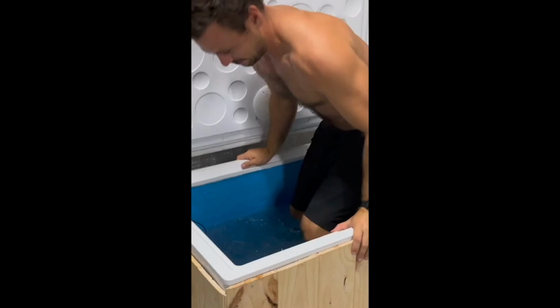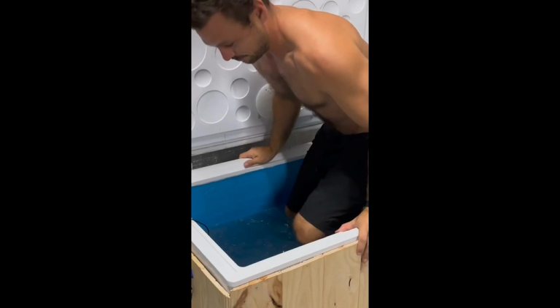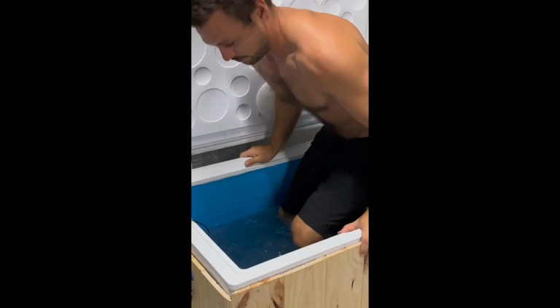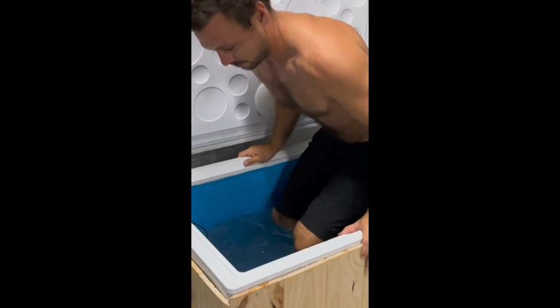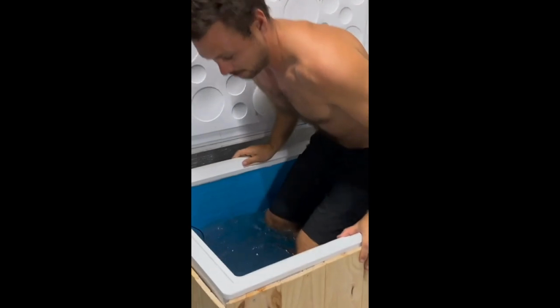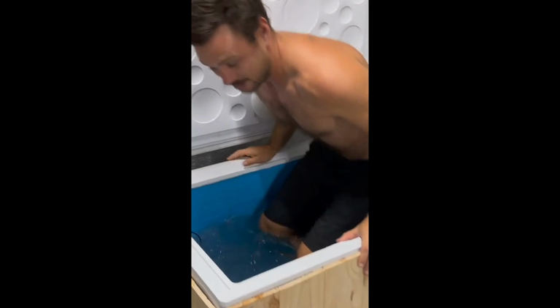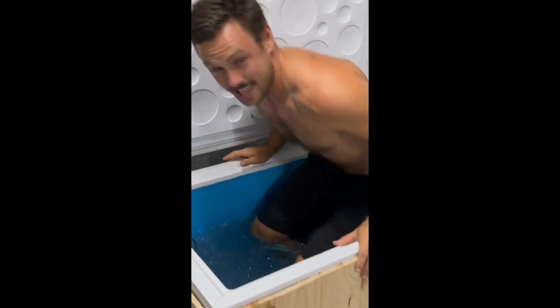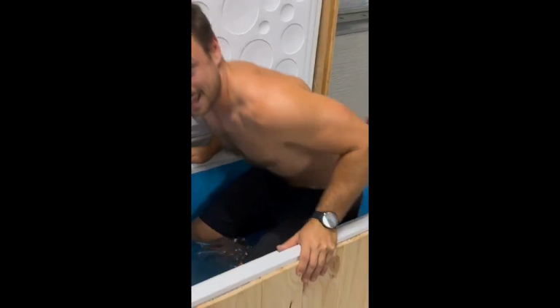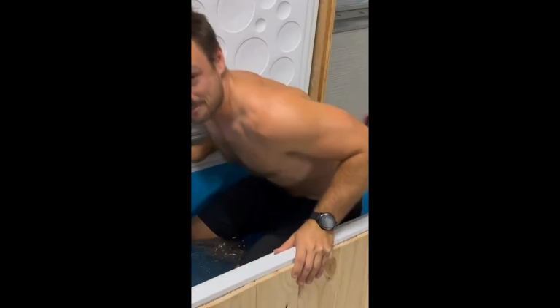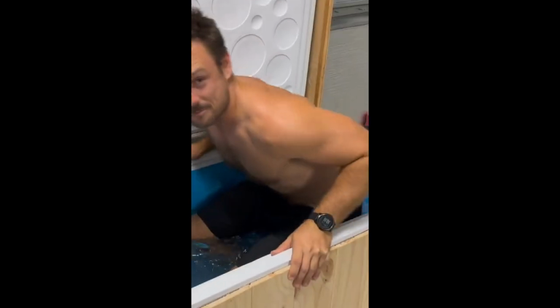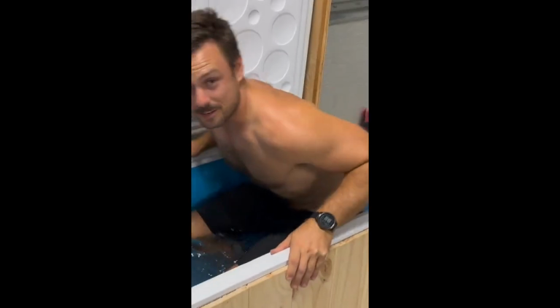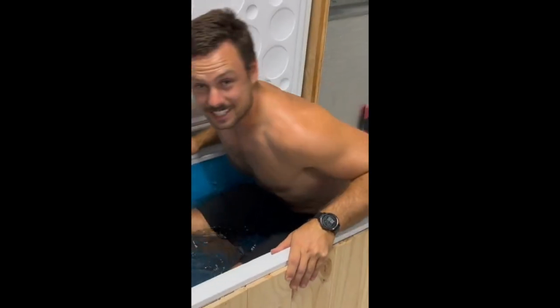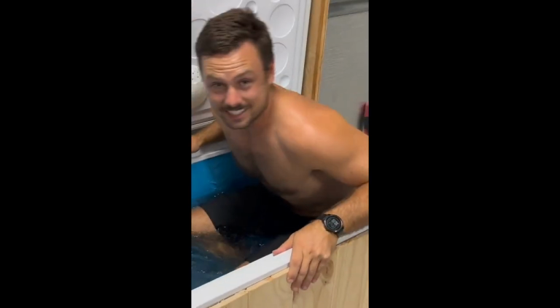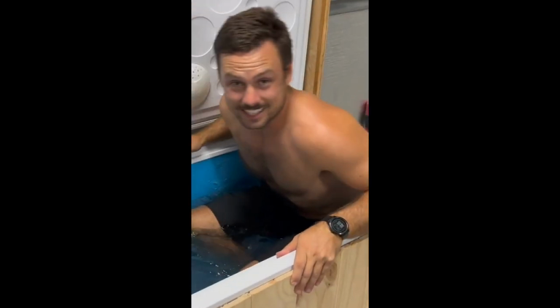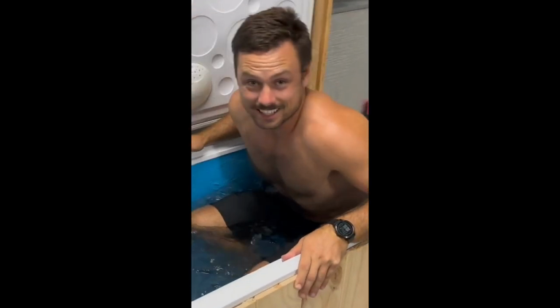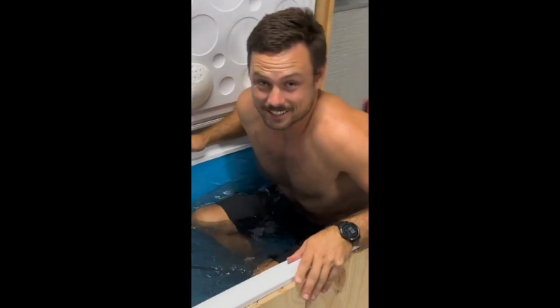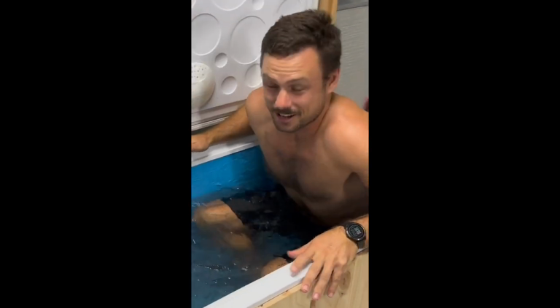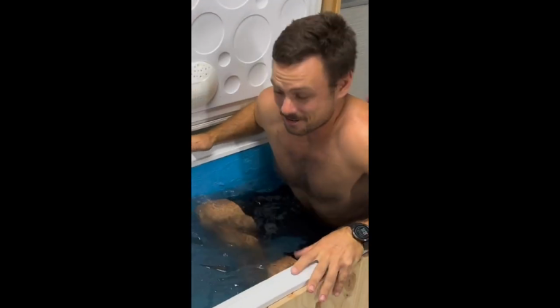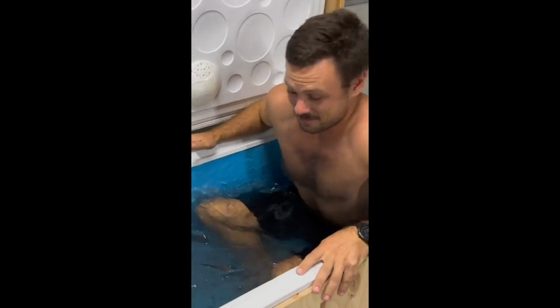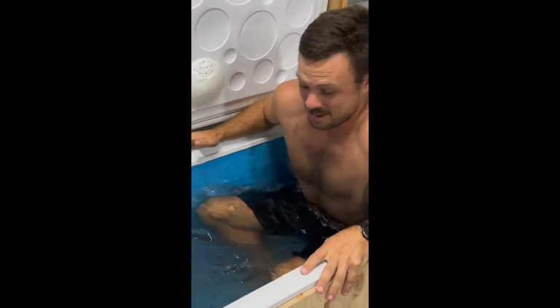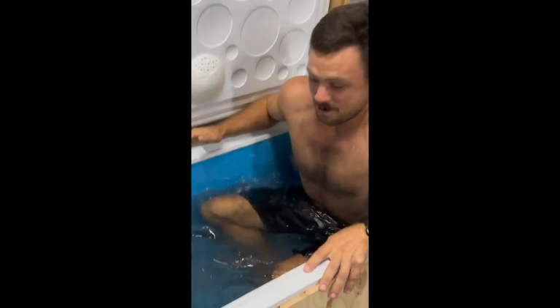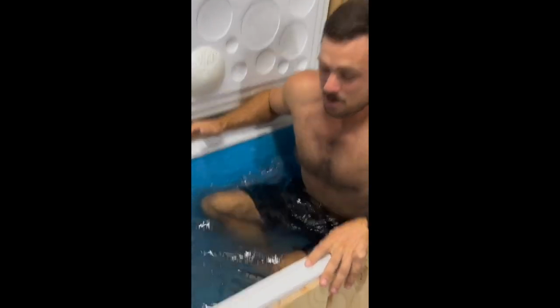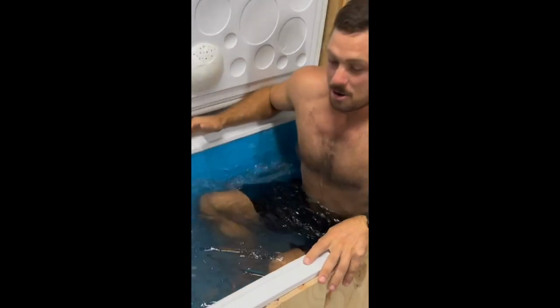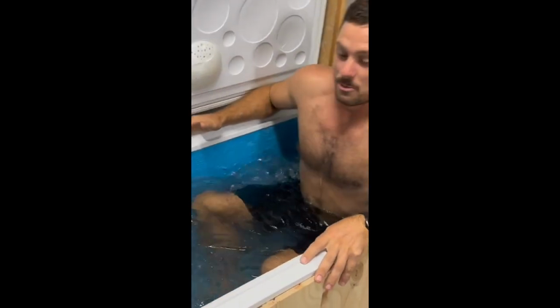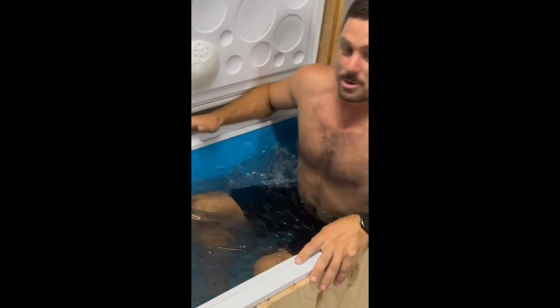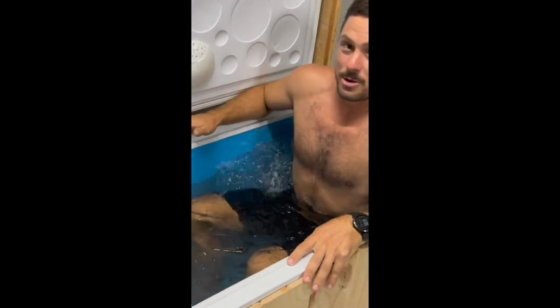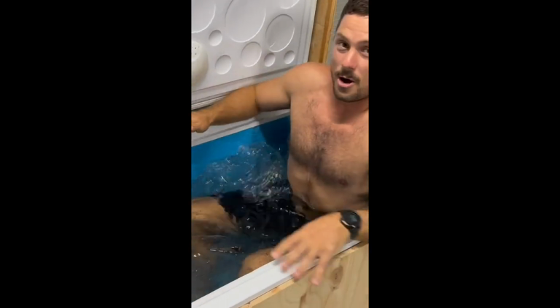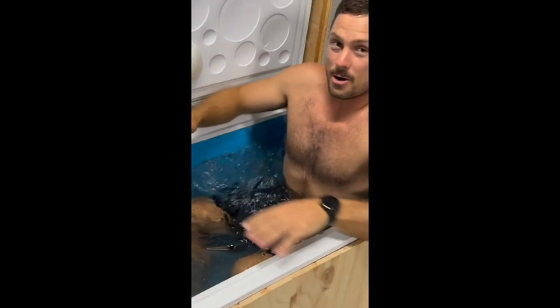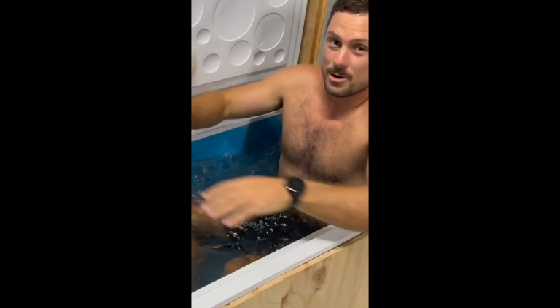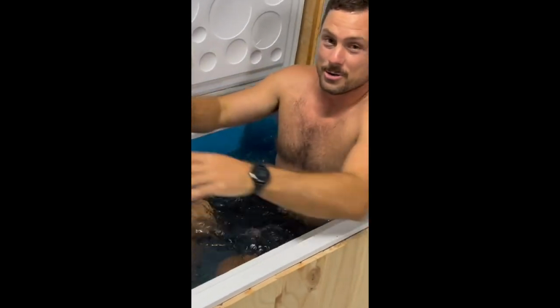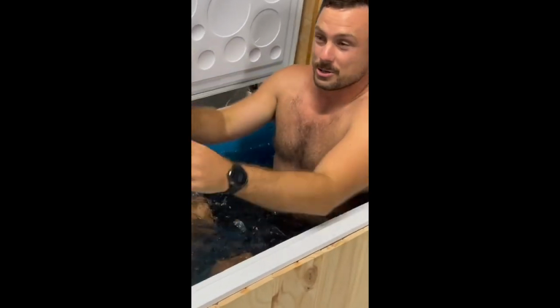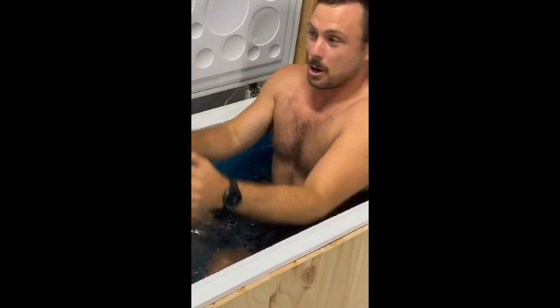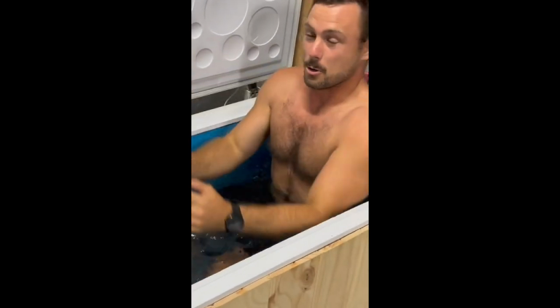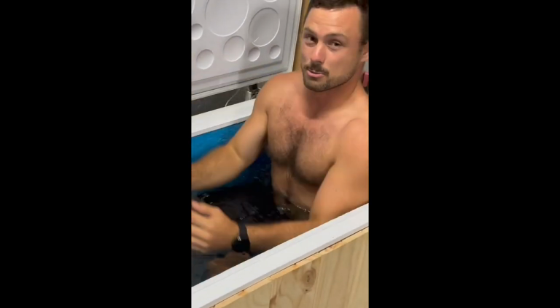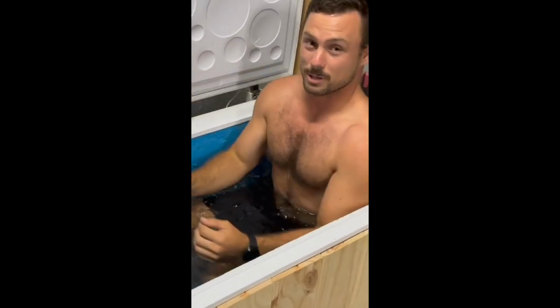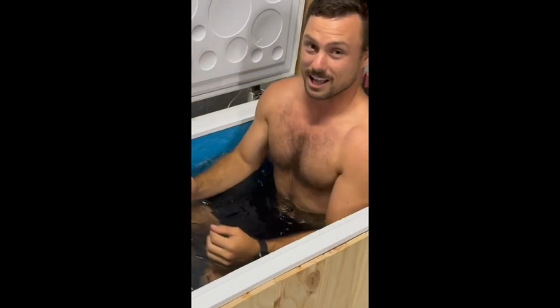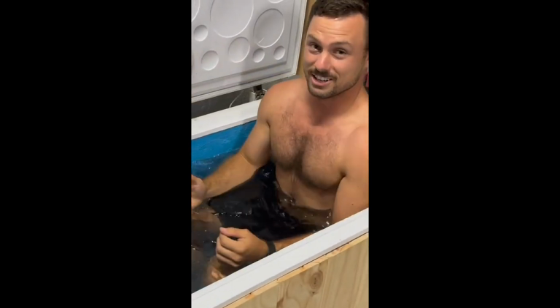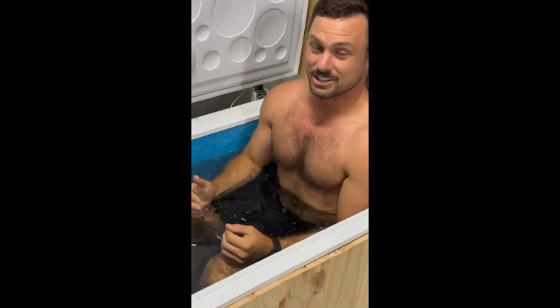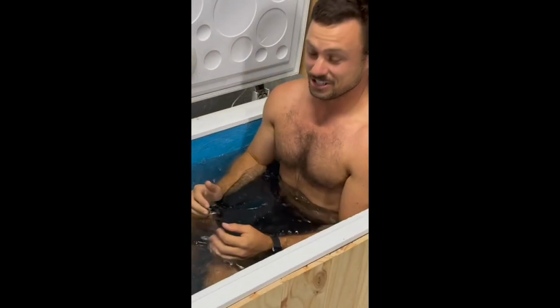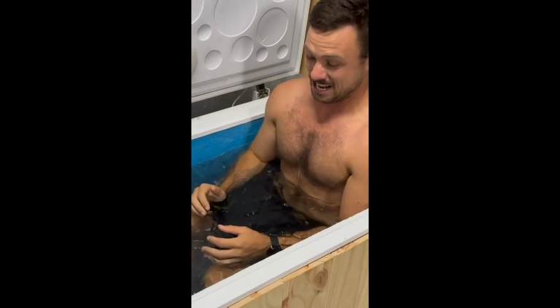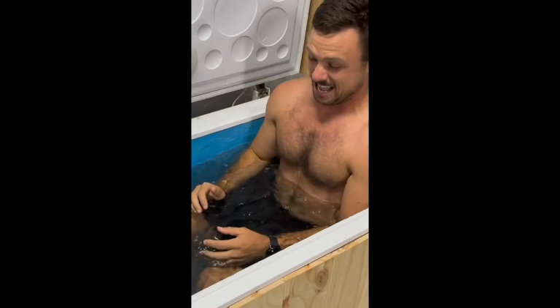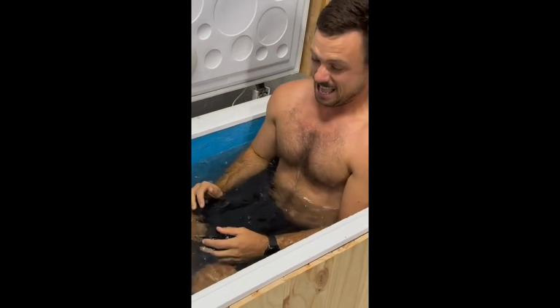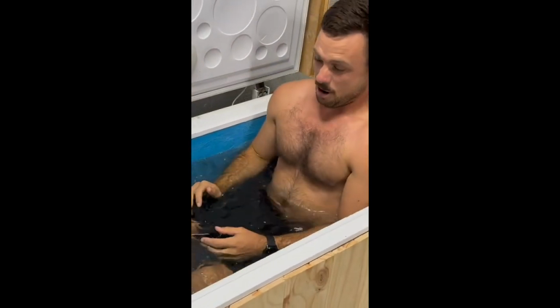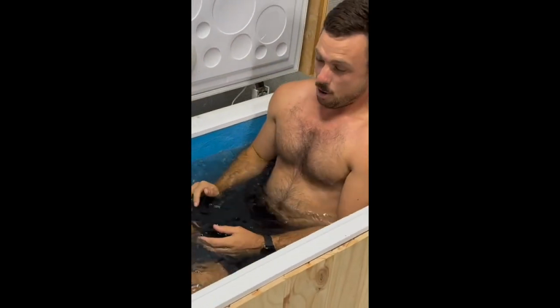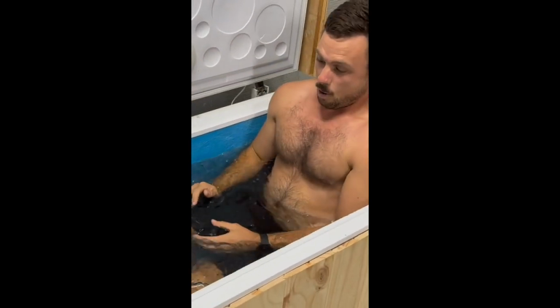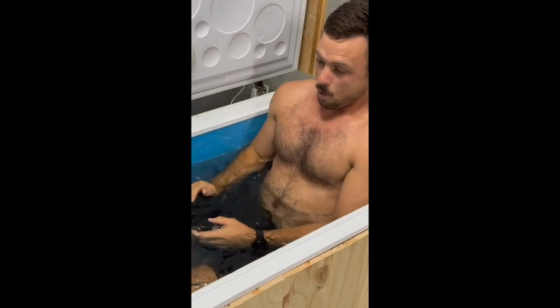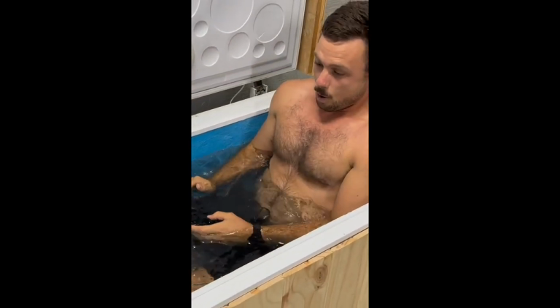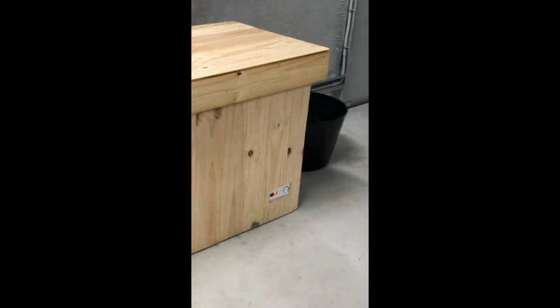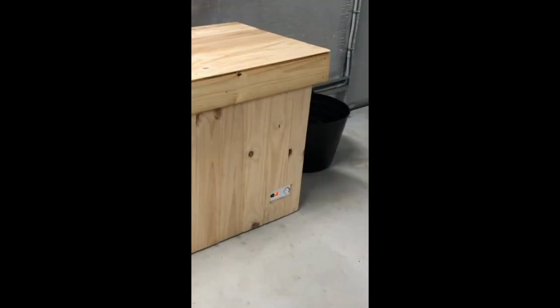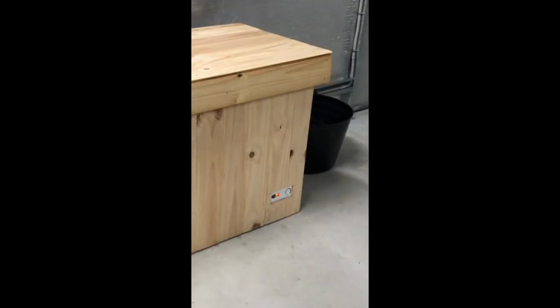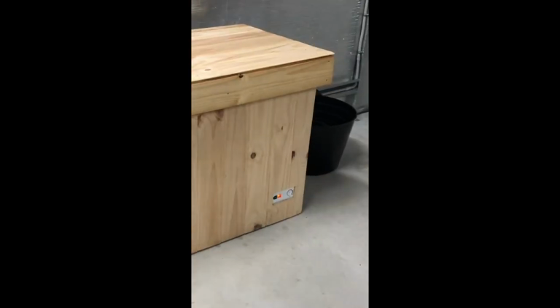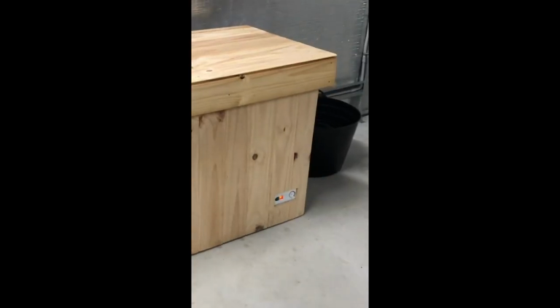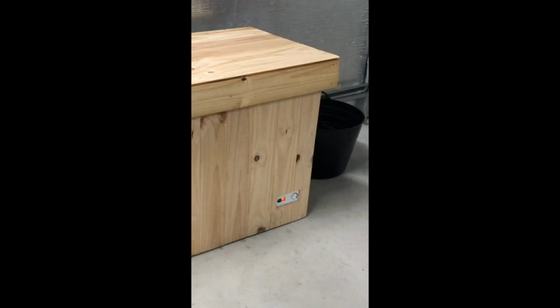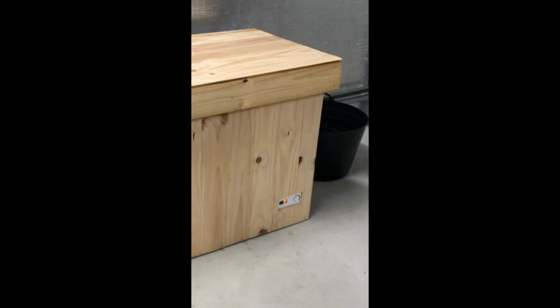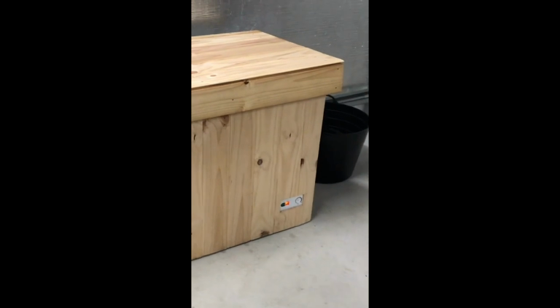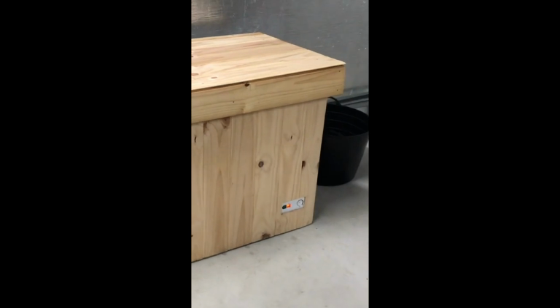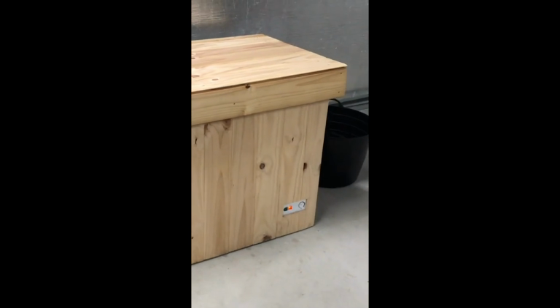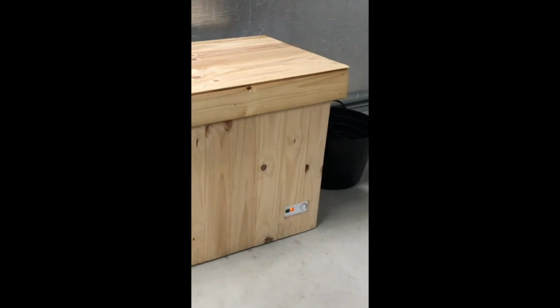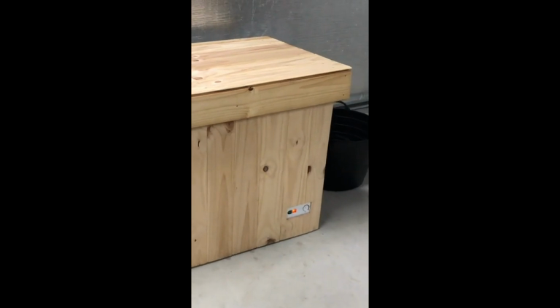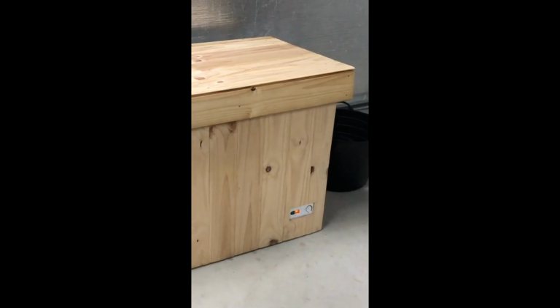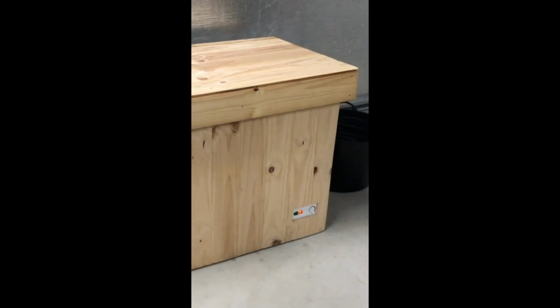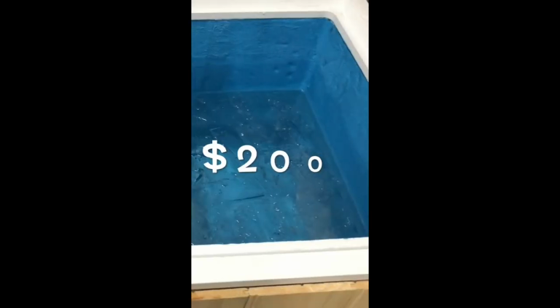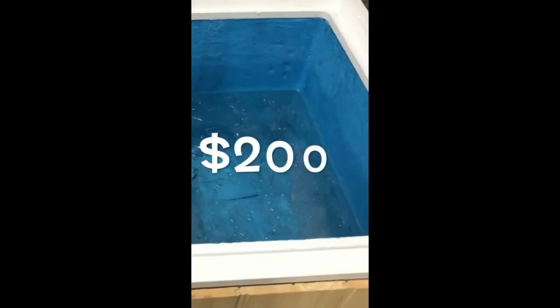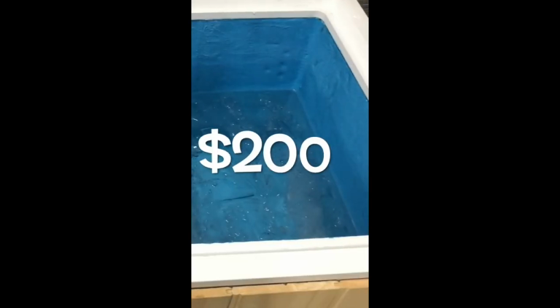Want to learn how to freeze your nuts off with your own cold plunge? We did this for under $100.